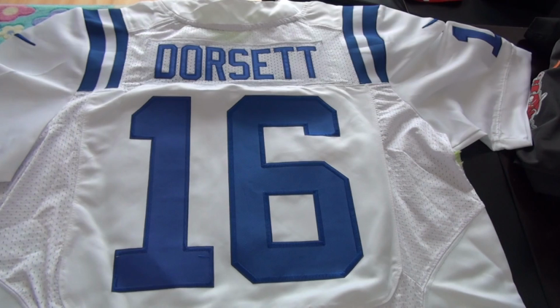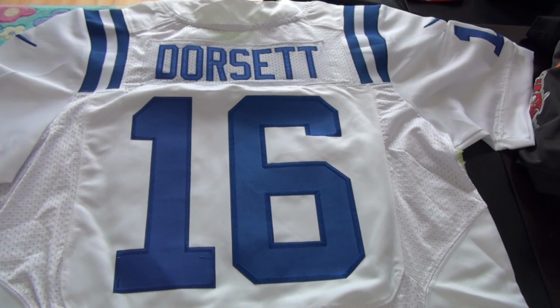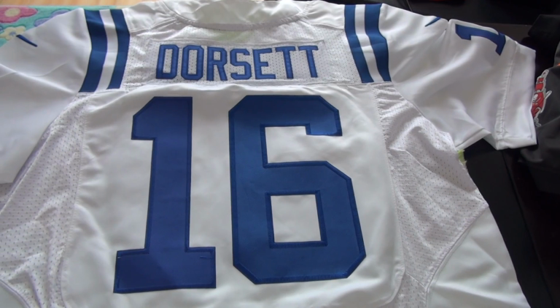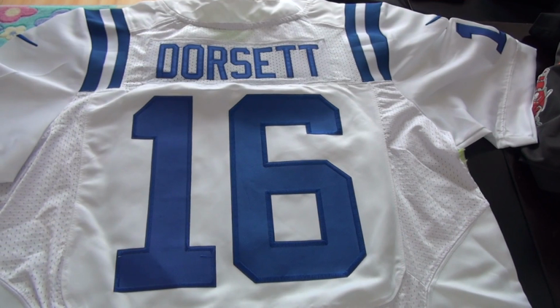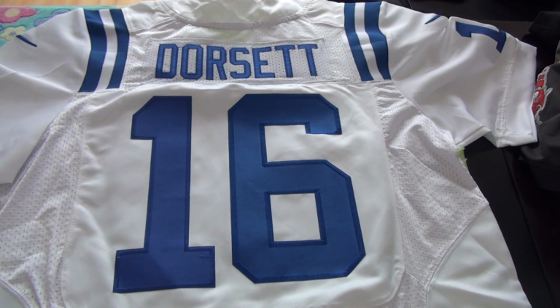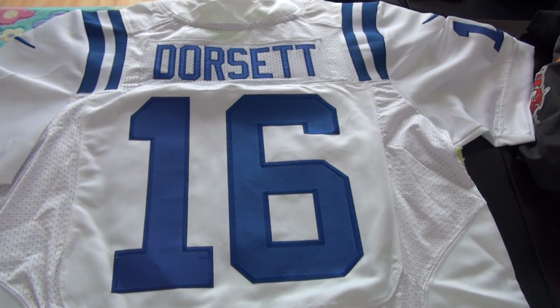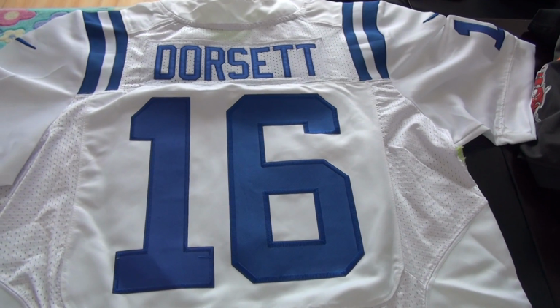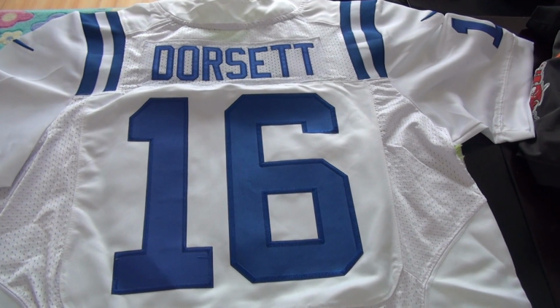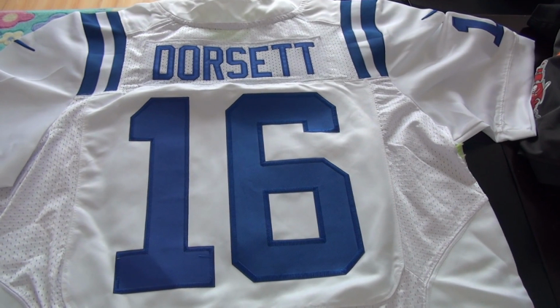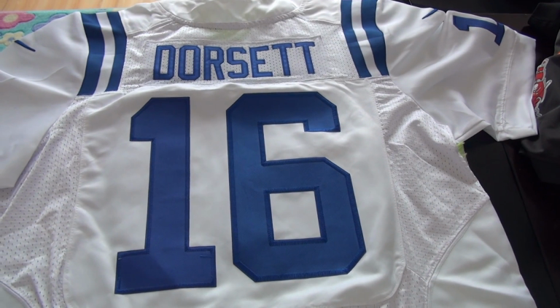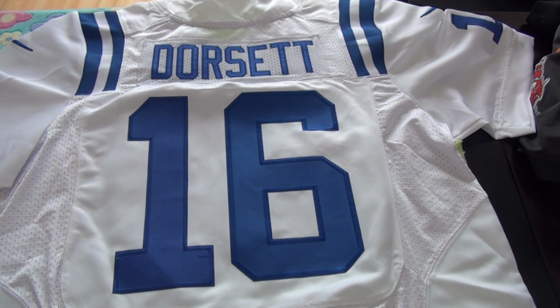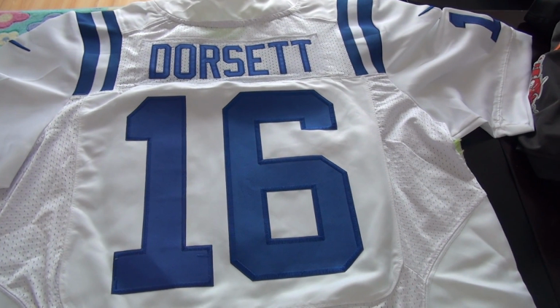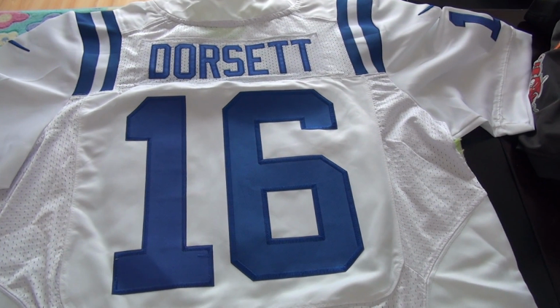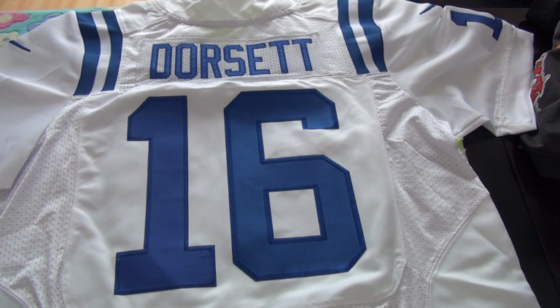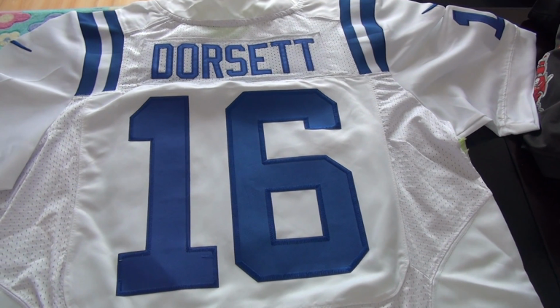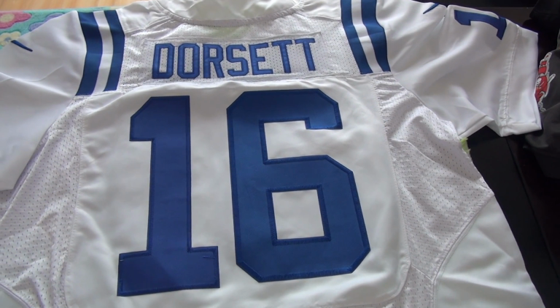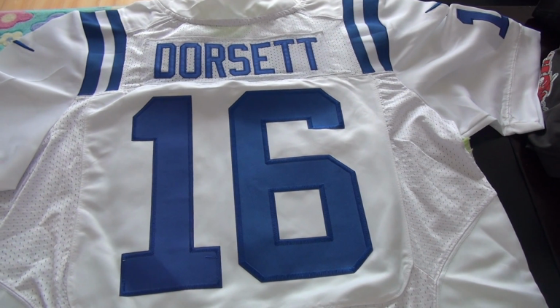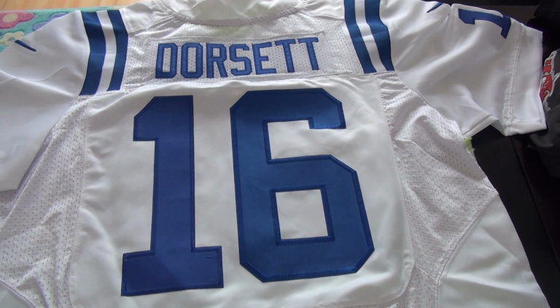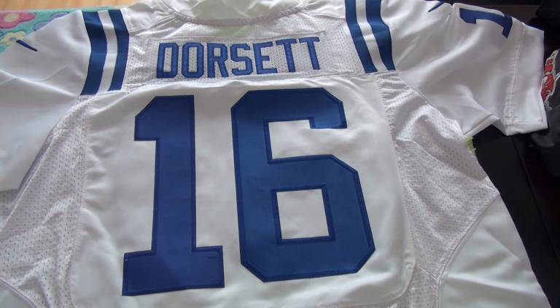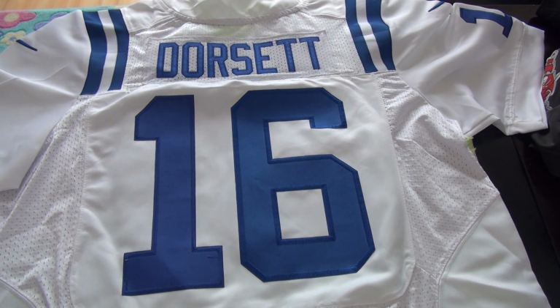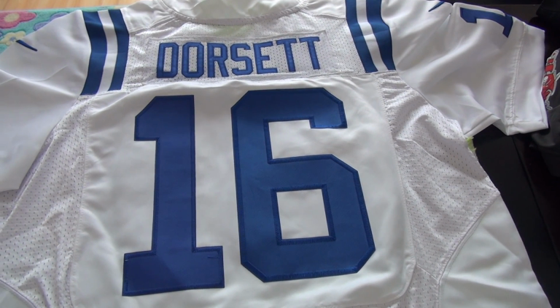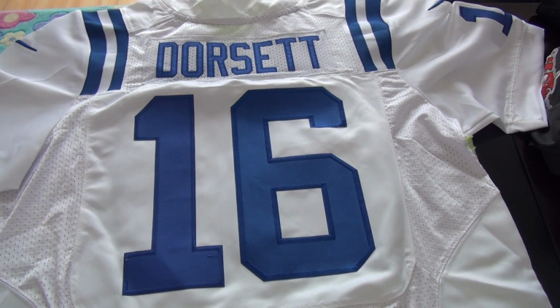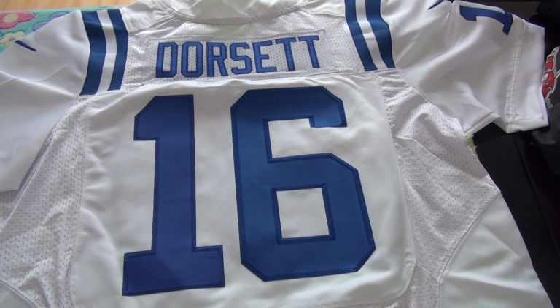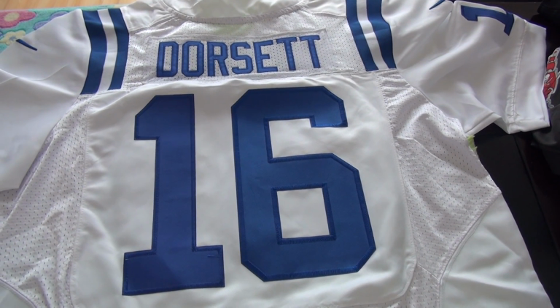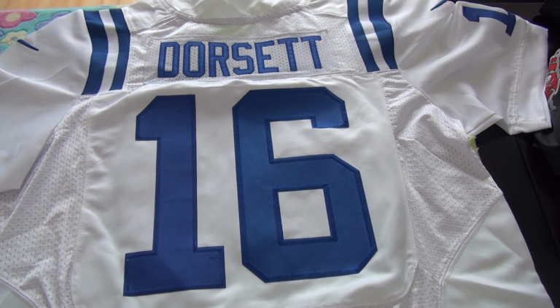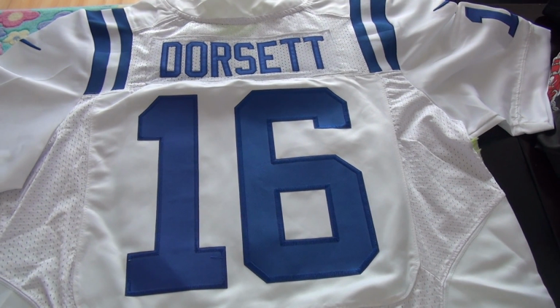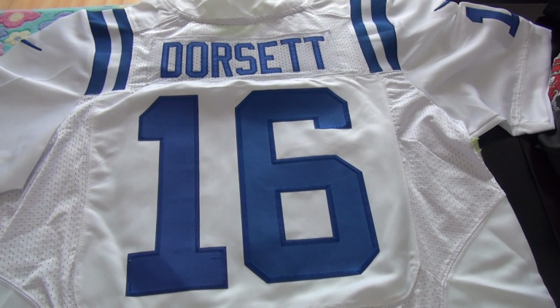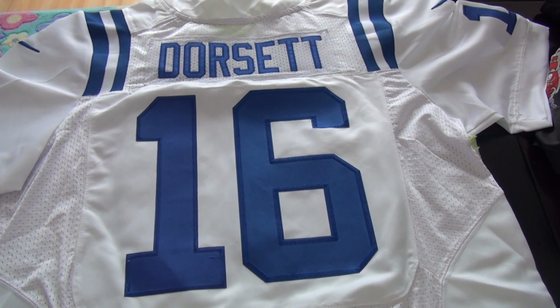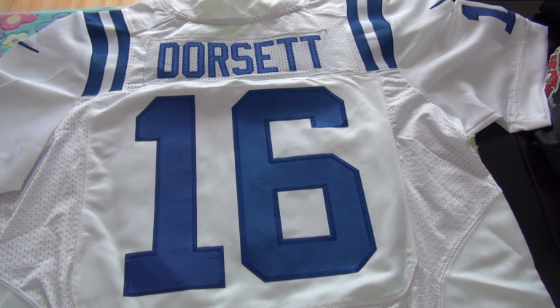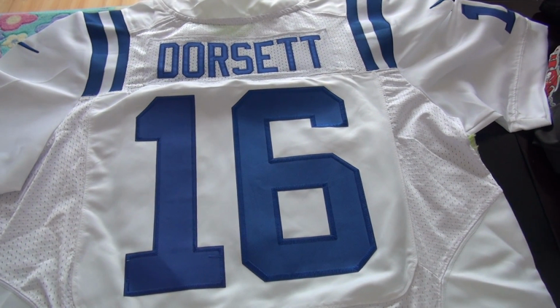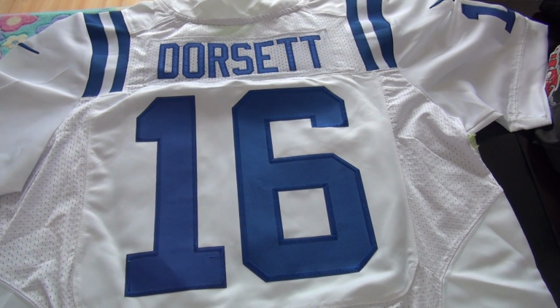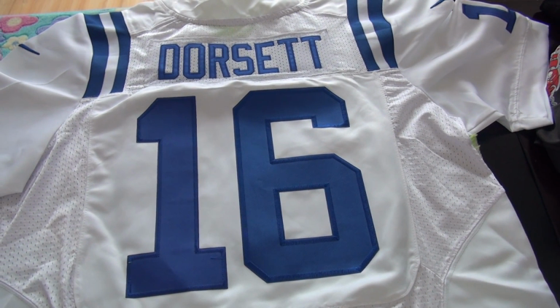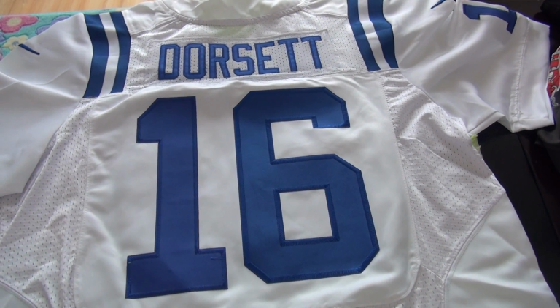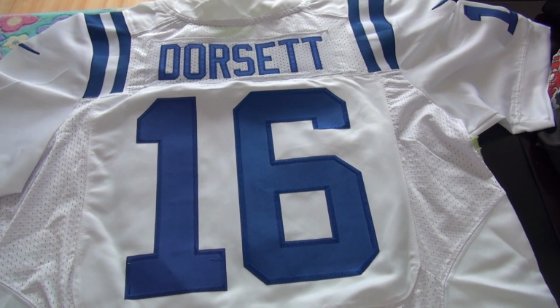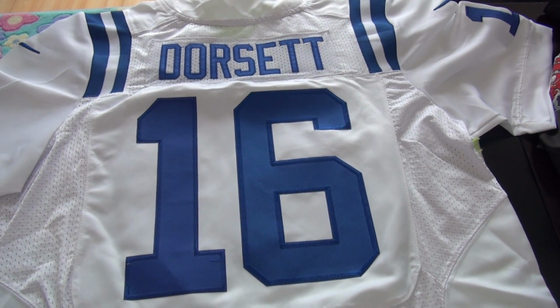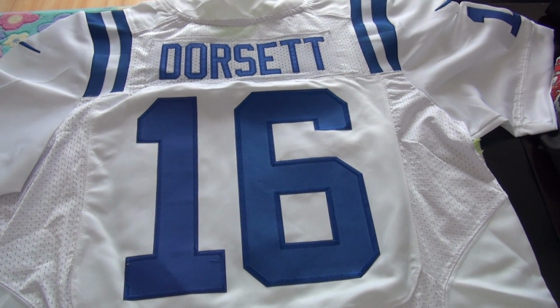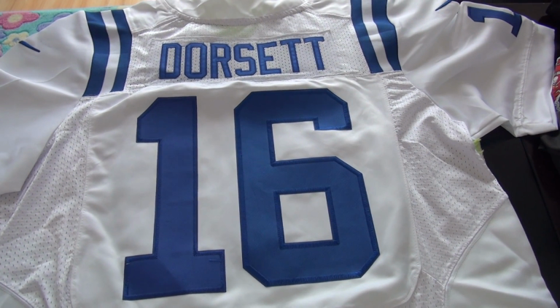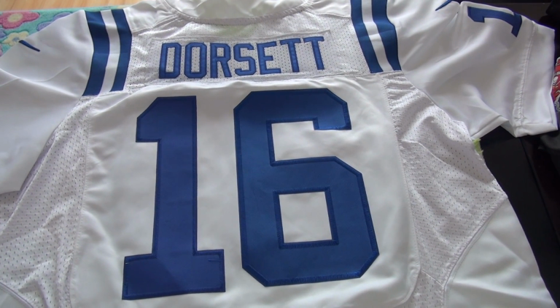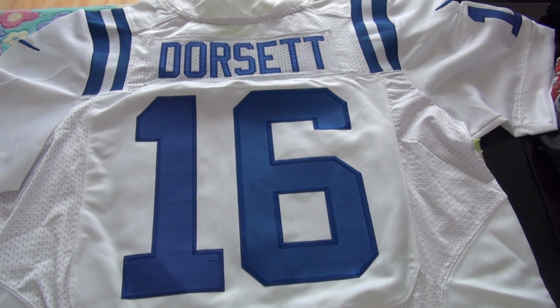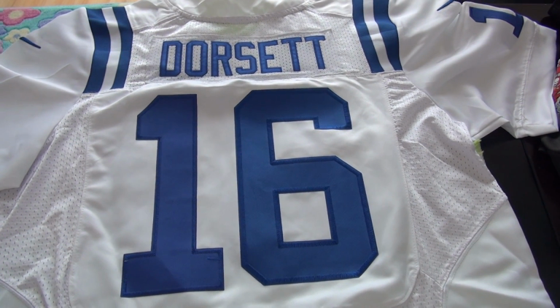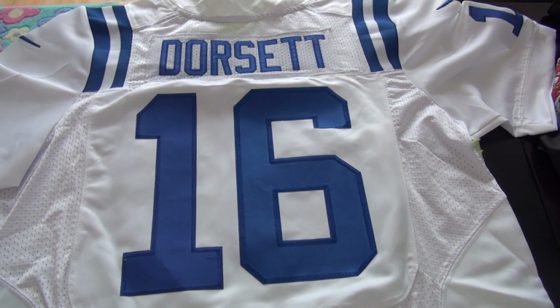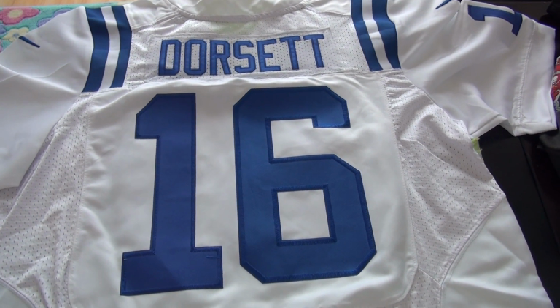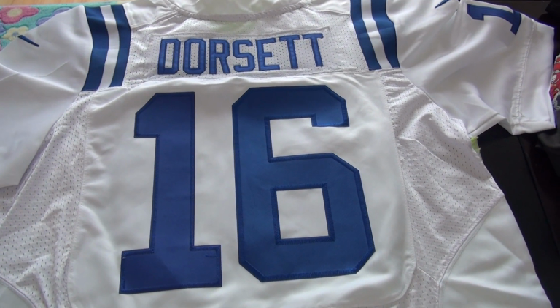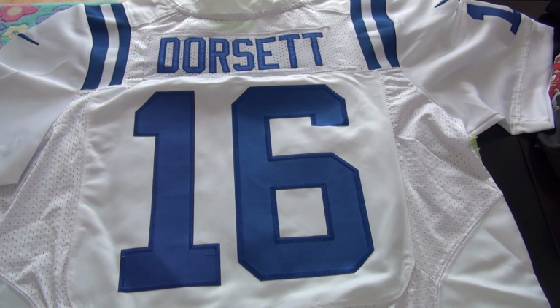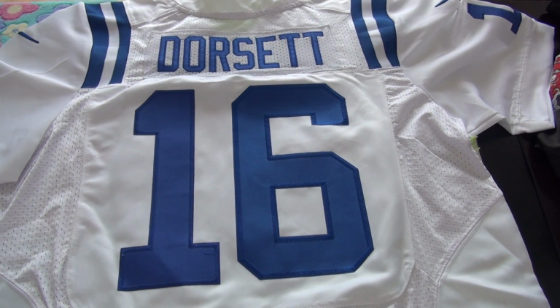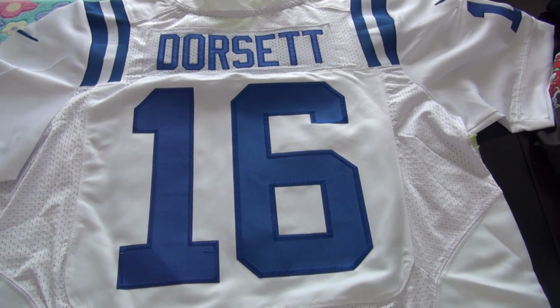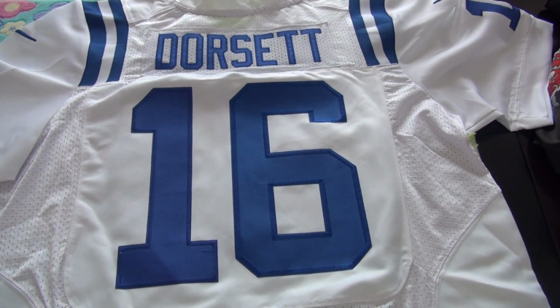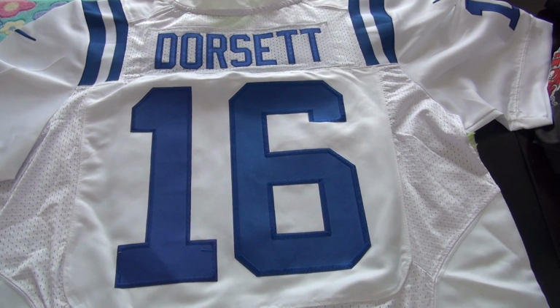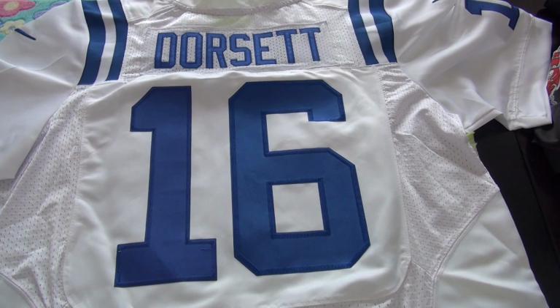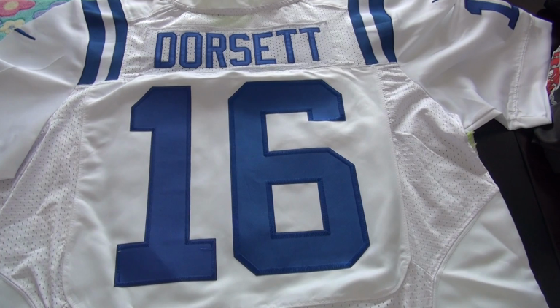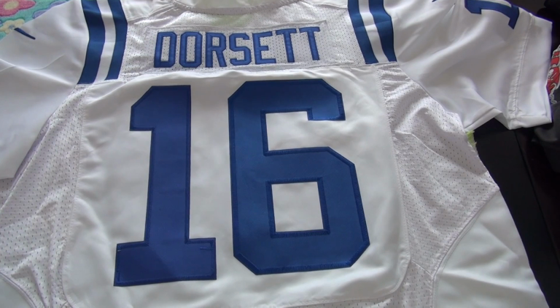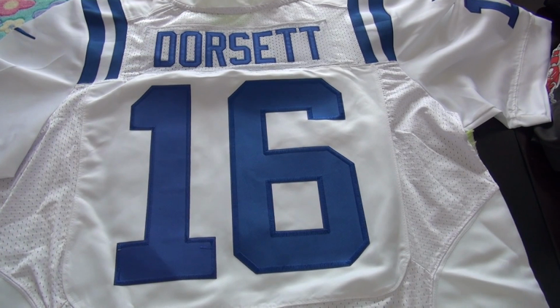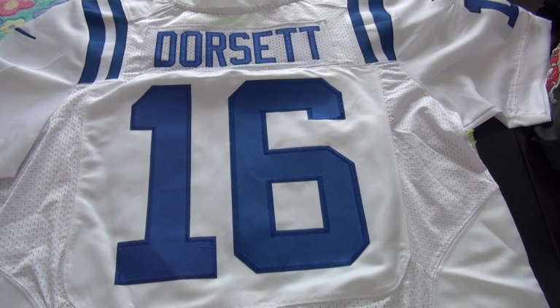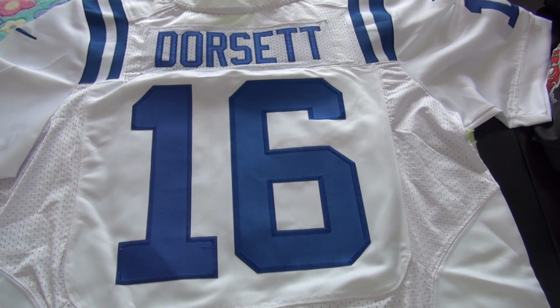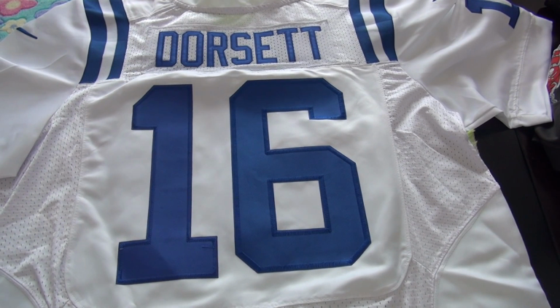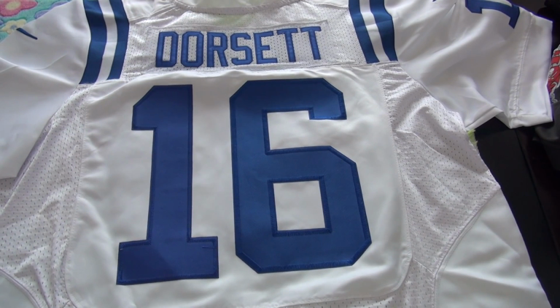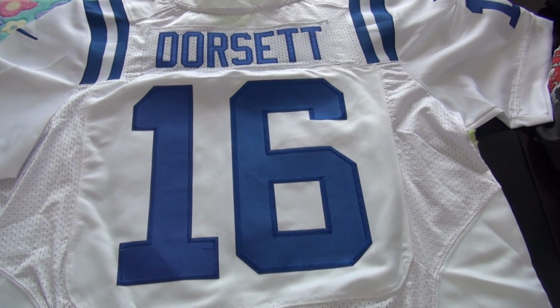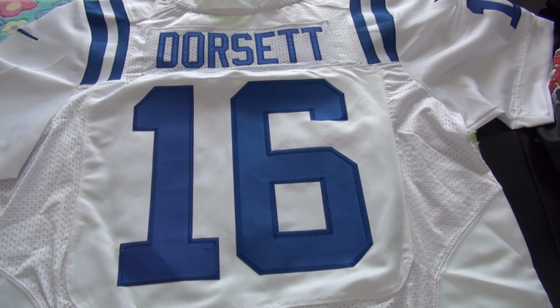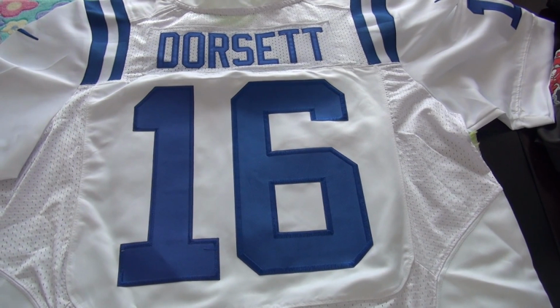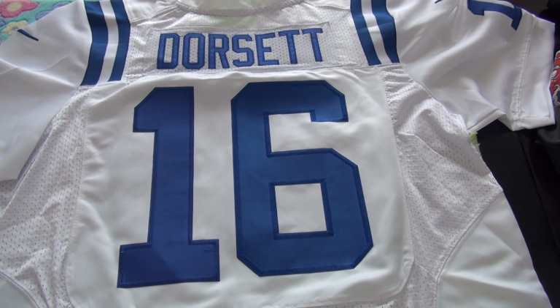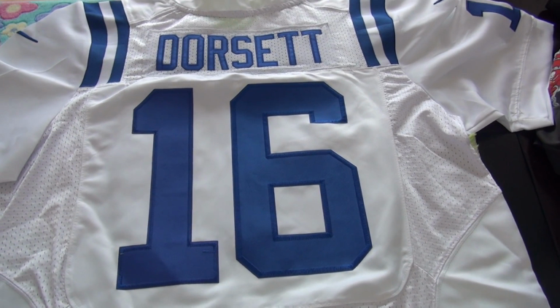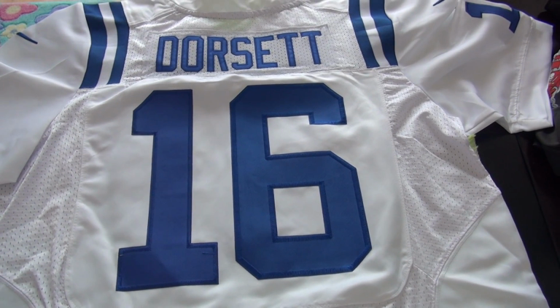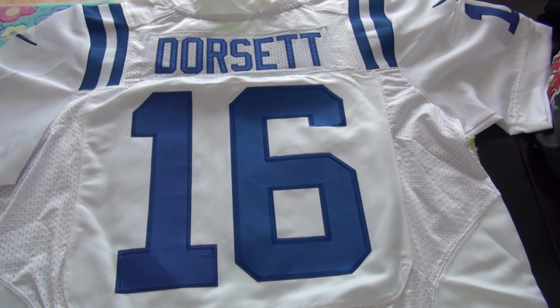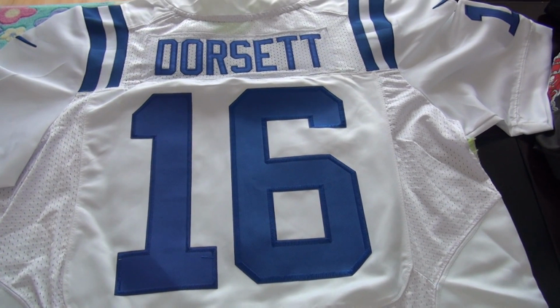Hi guys, warmly welcome to check my video. Here is our new draft 2015 NFL JZ.